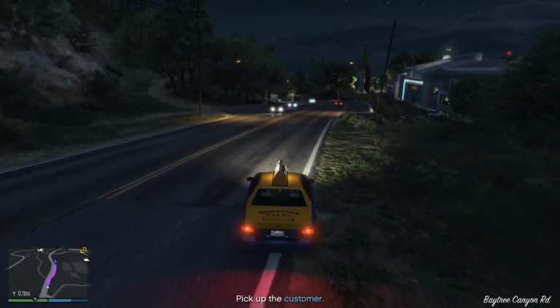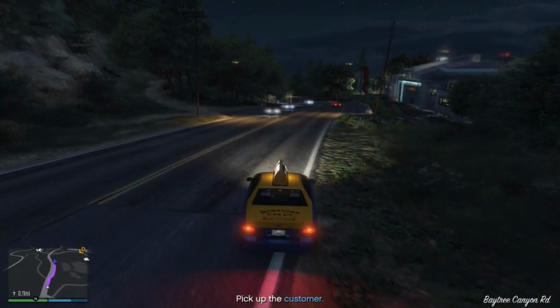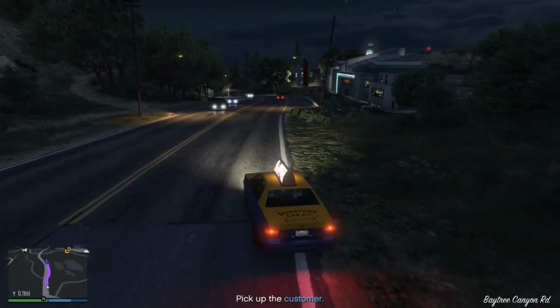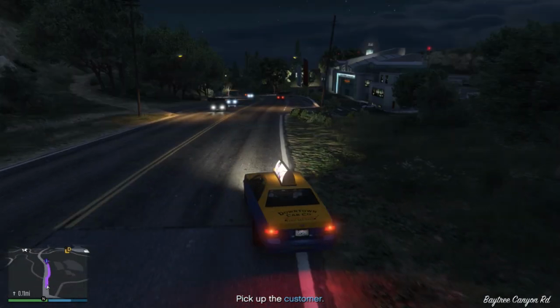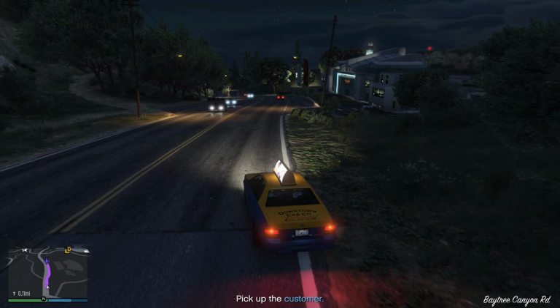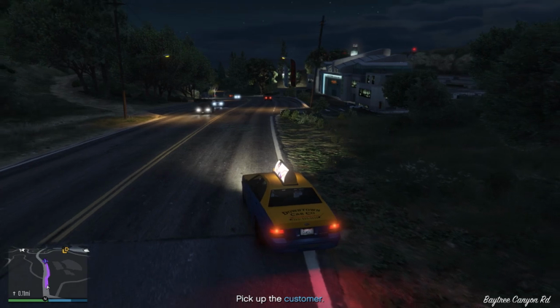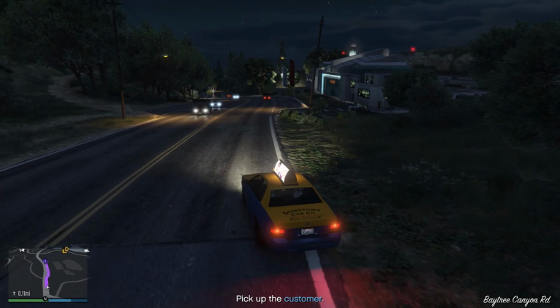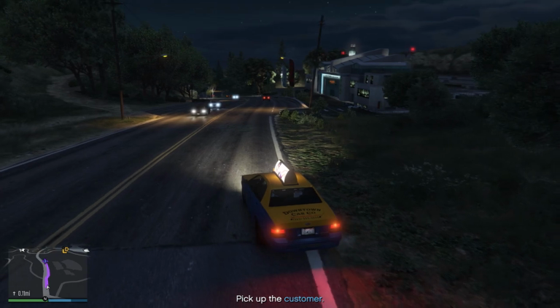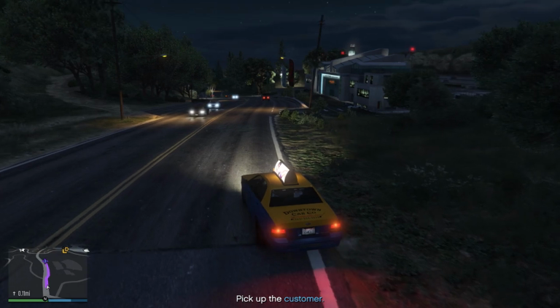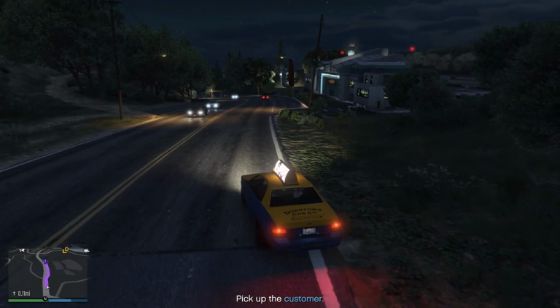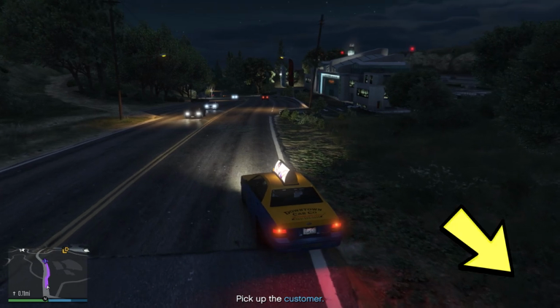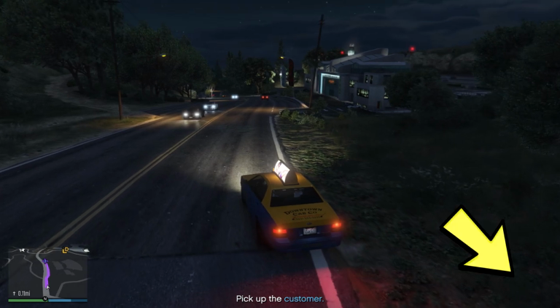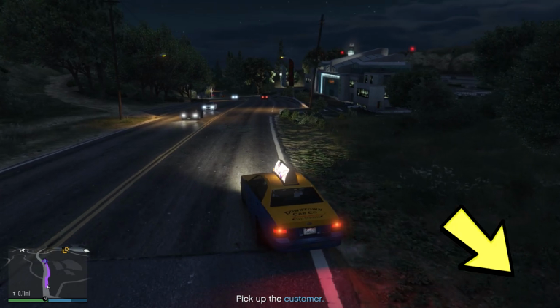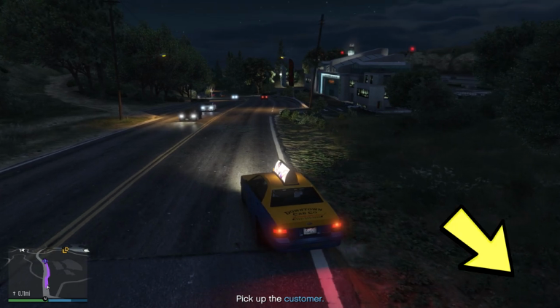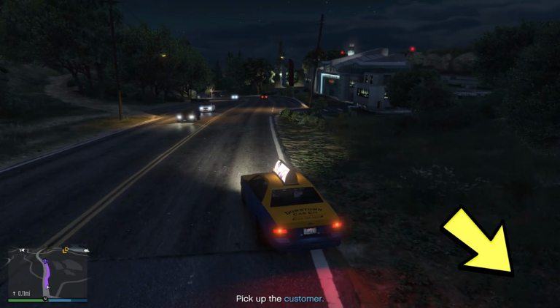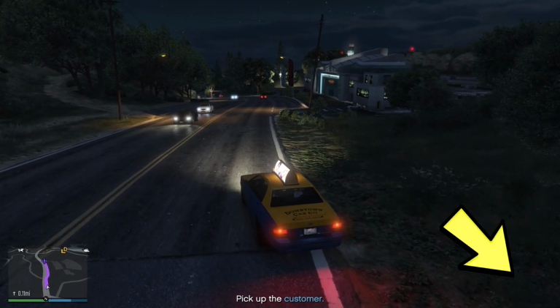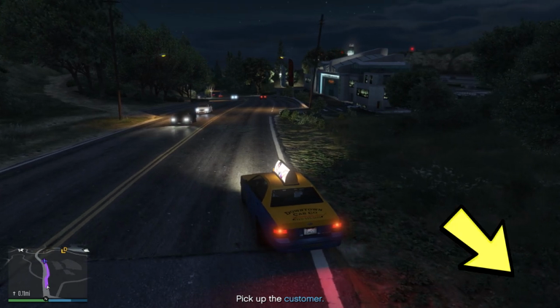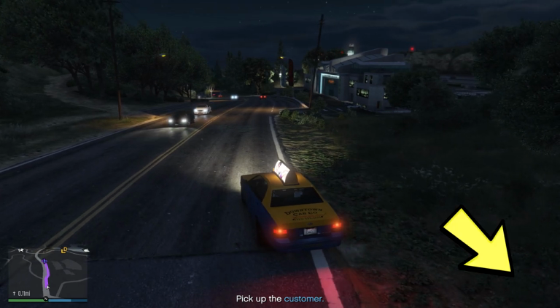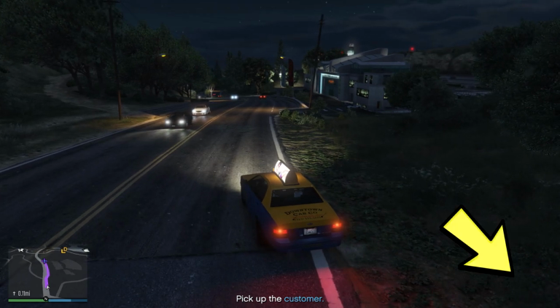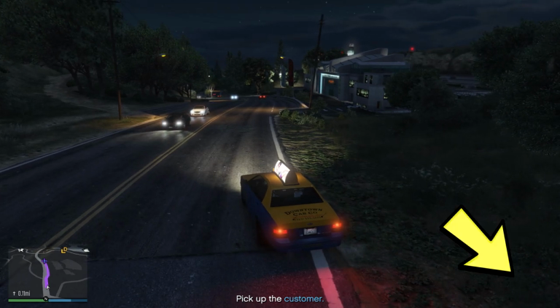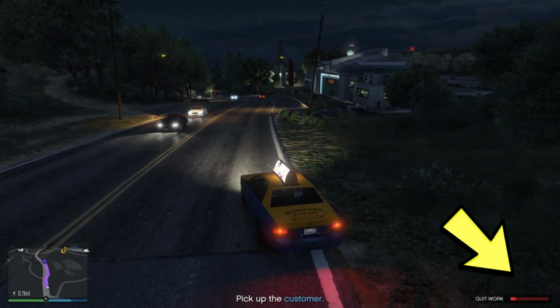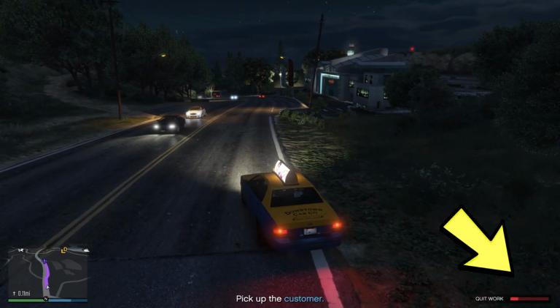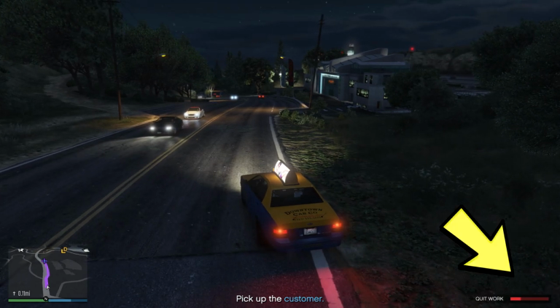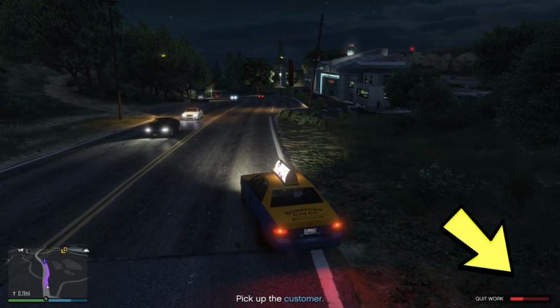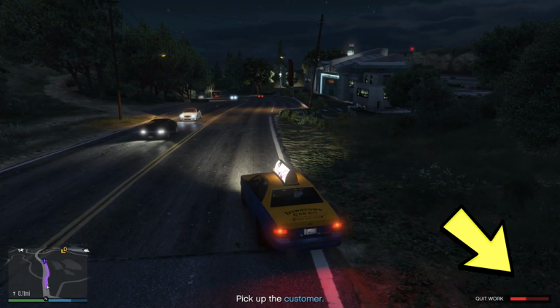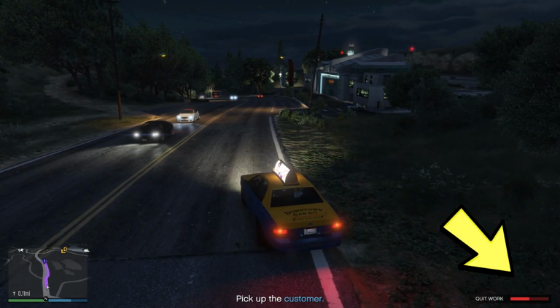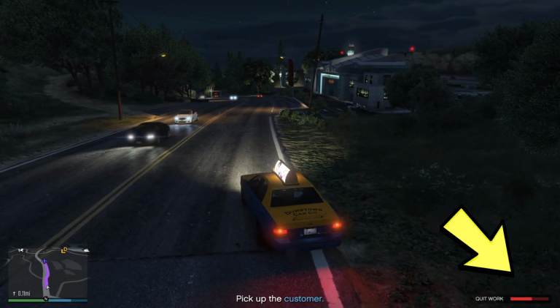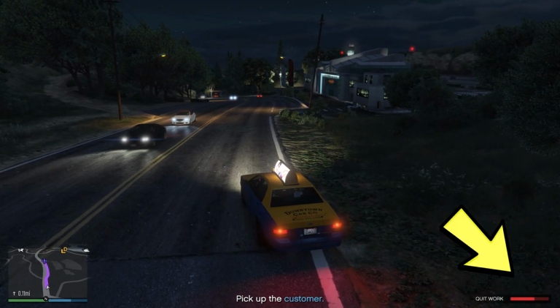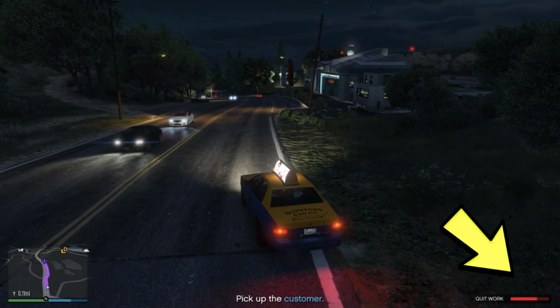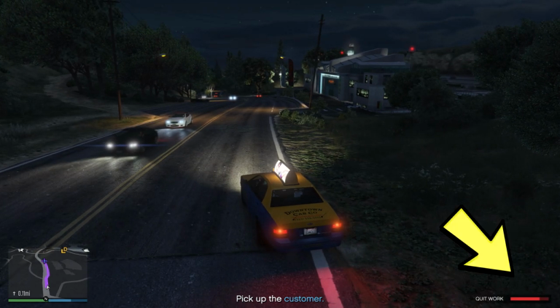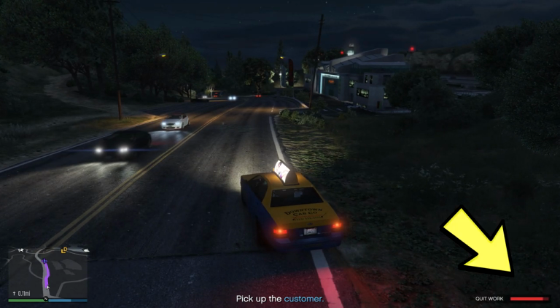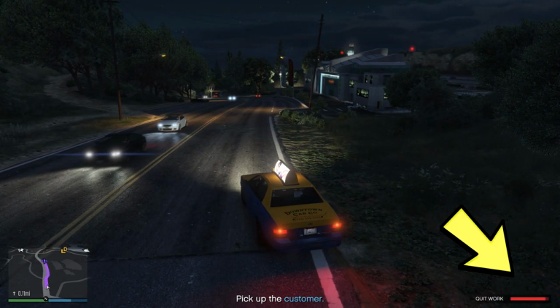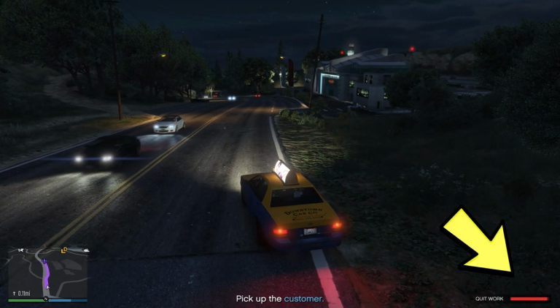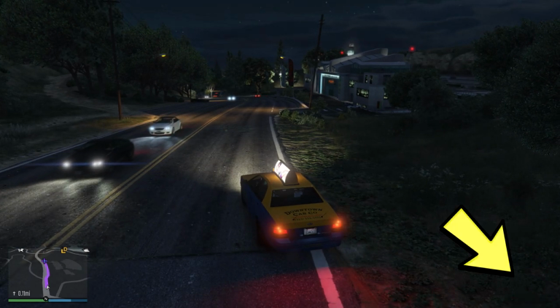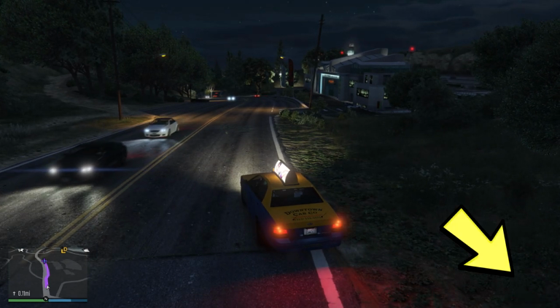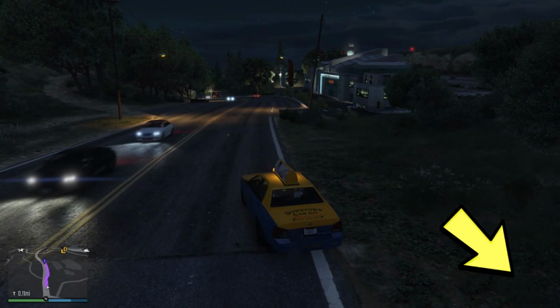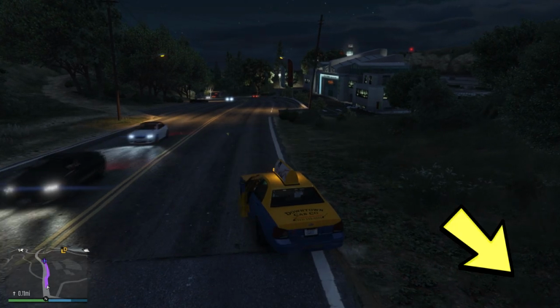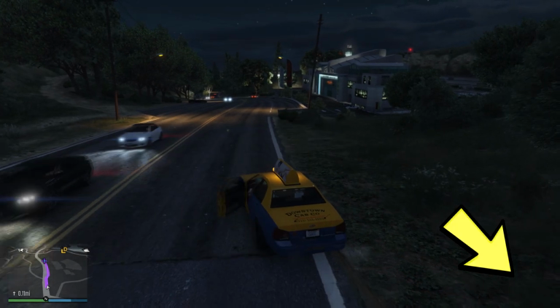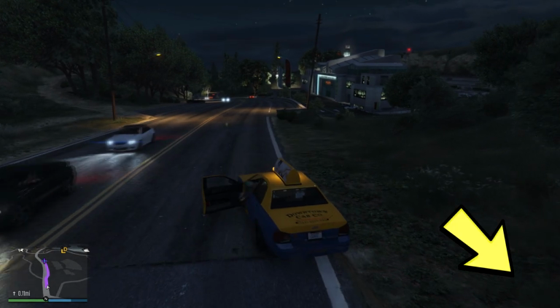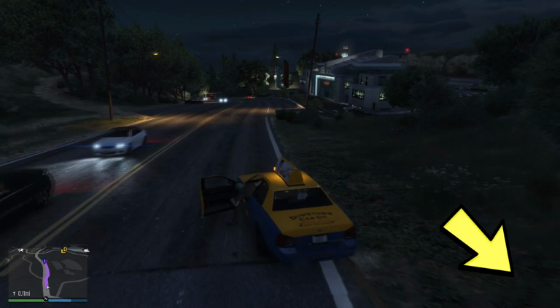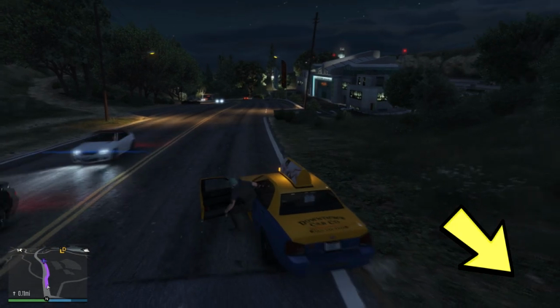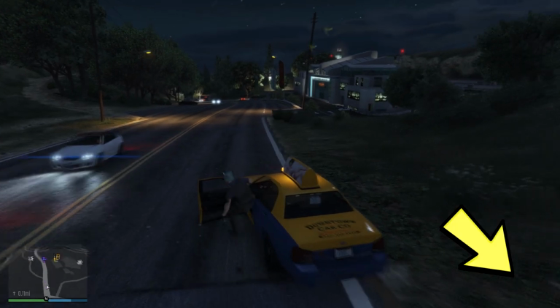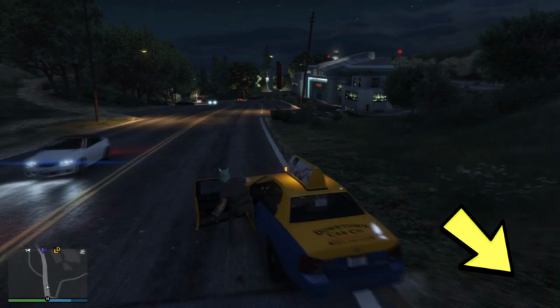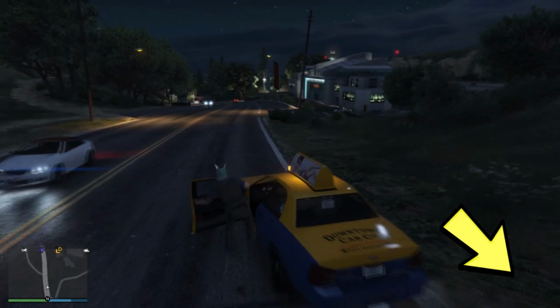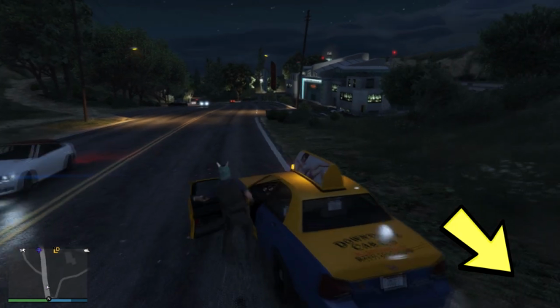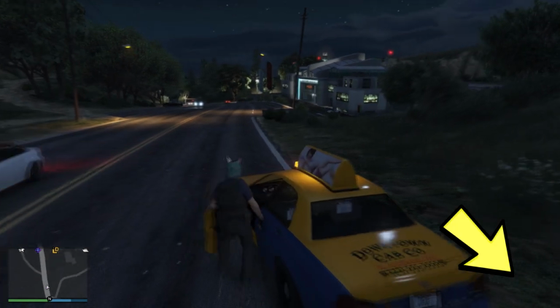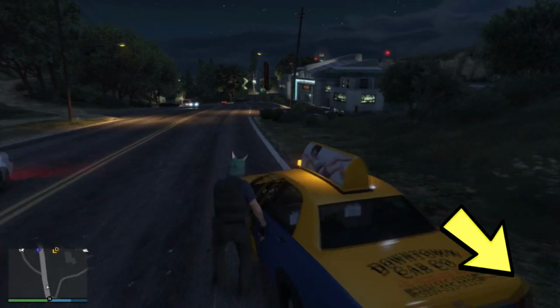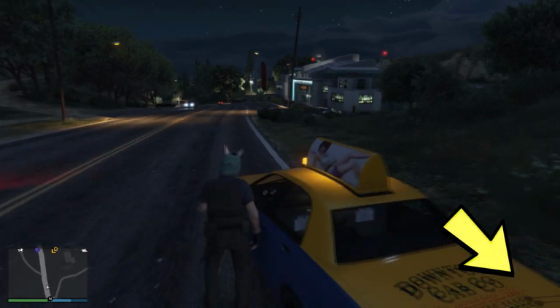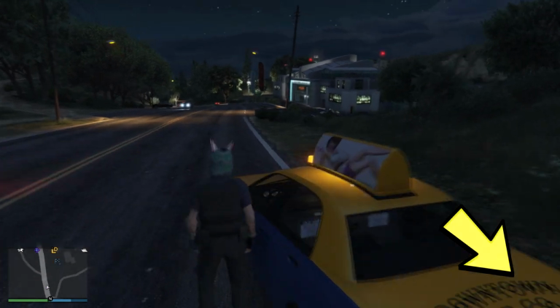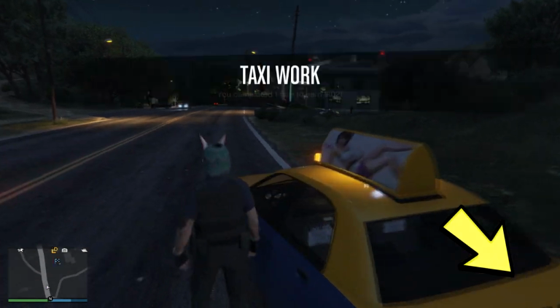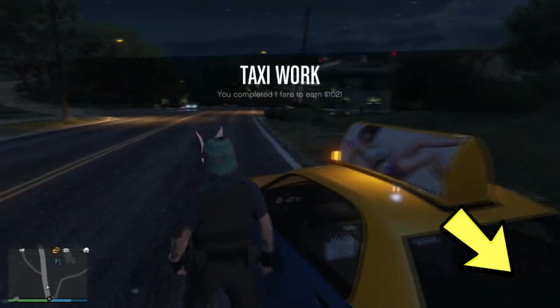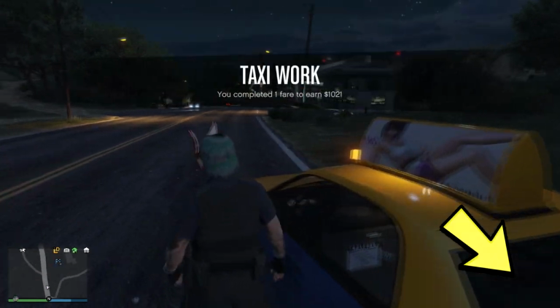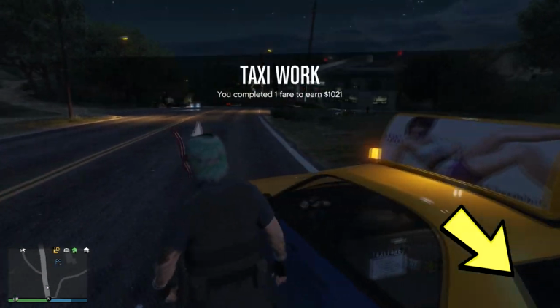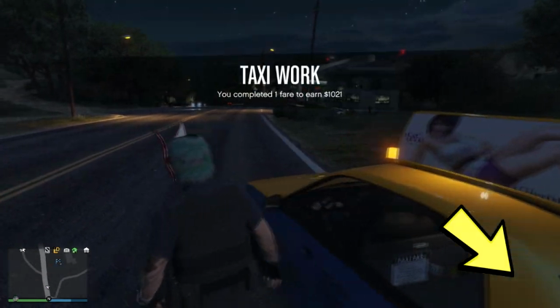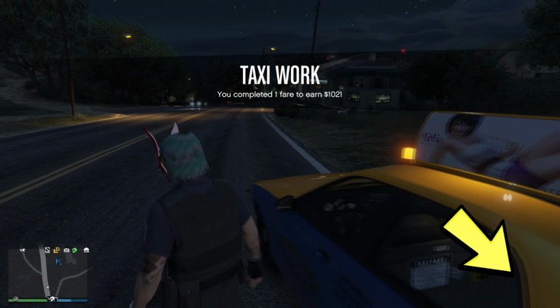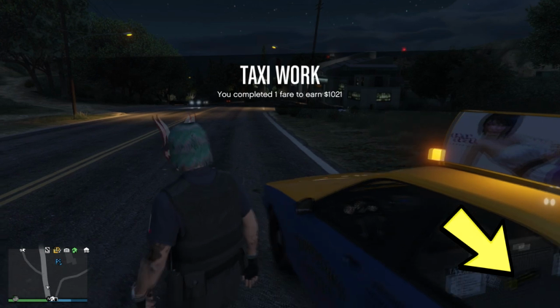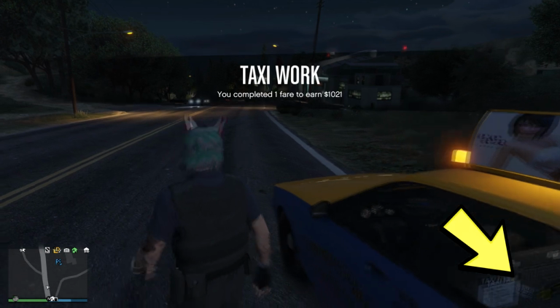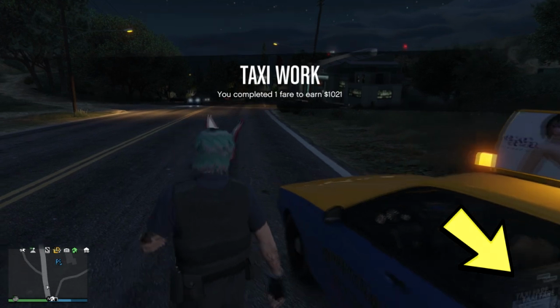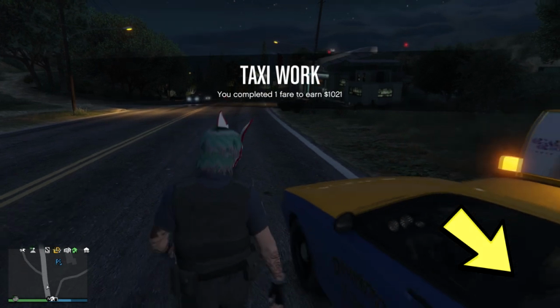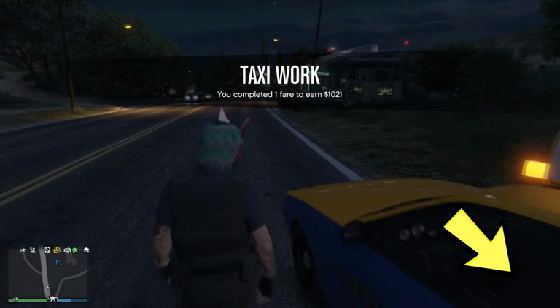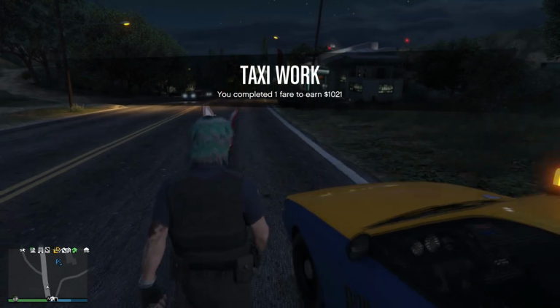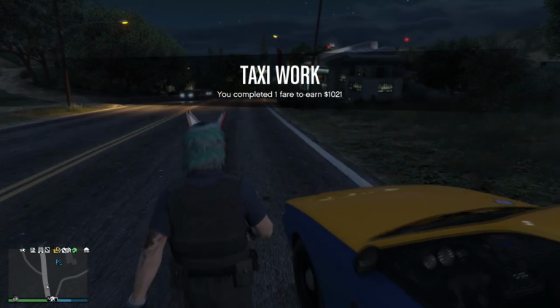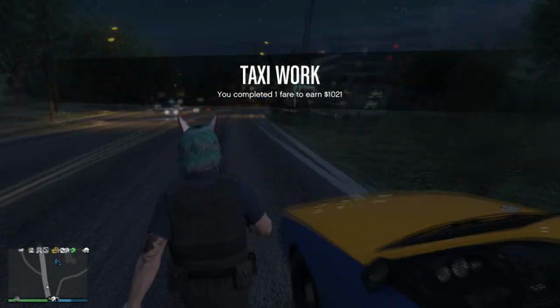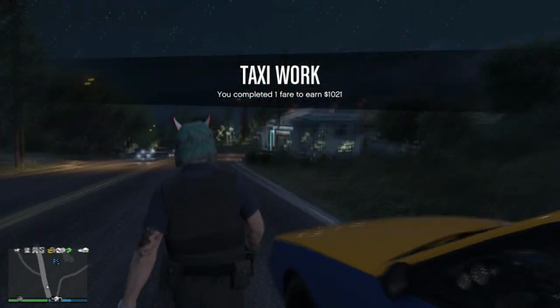You can quit the taxi work at any time just by holding triangle or holding the button to exit the vehicle.